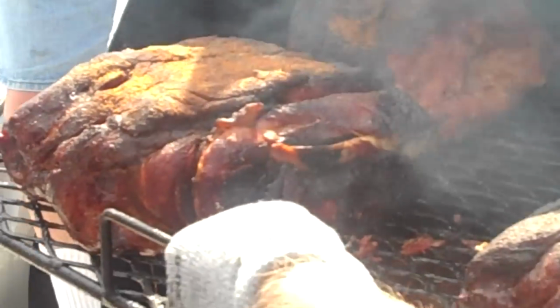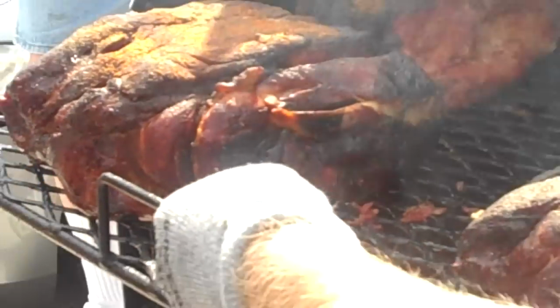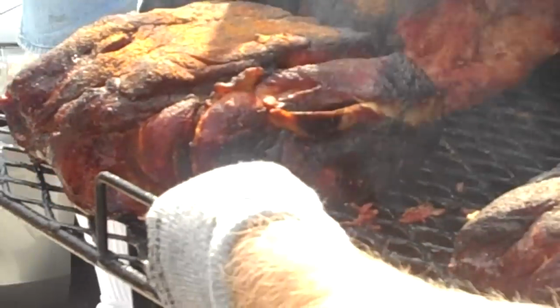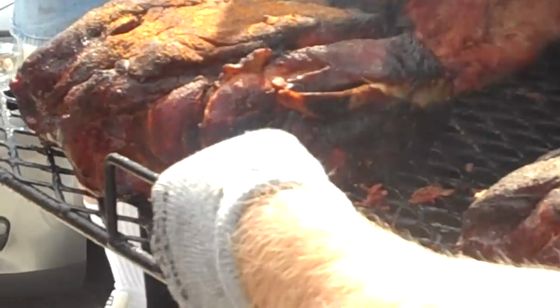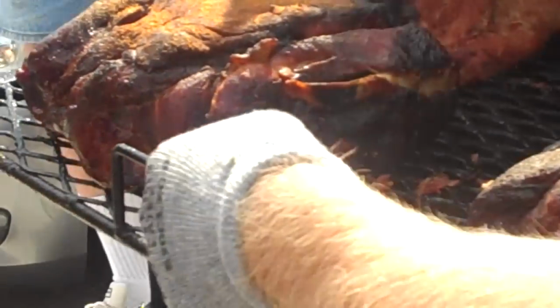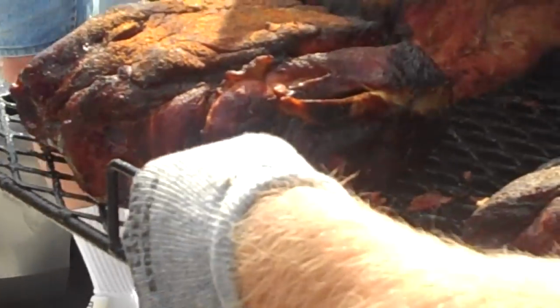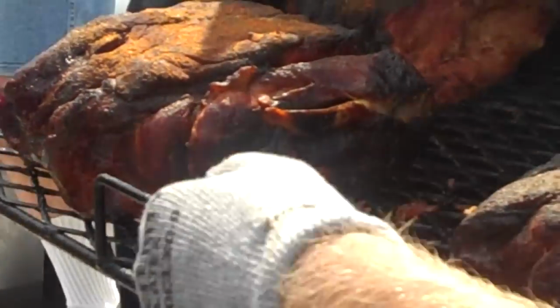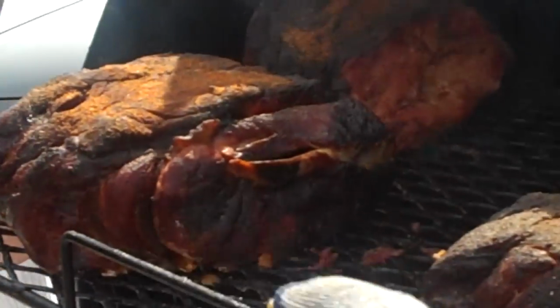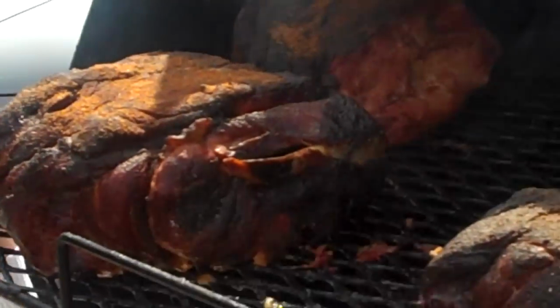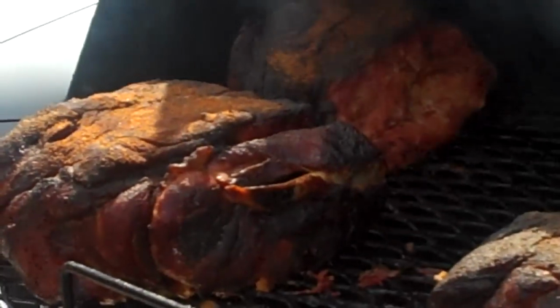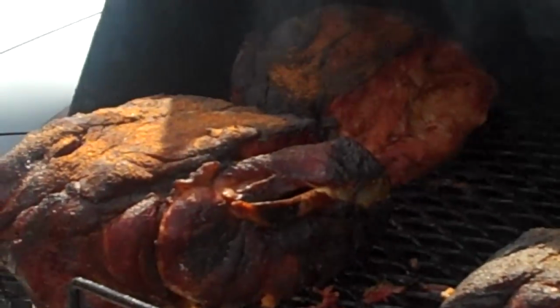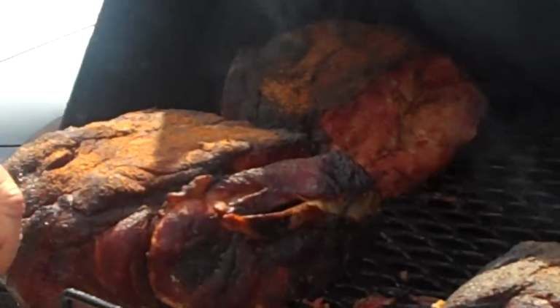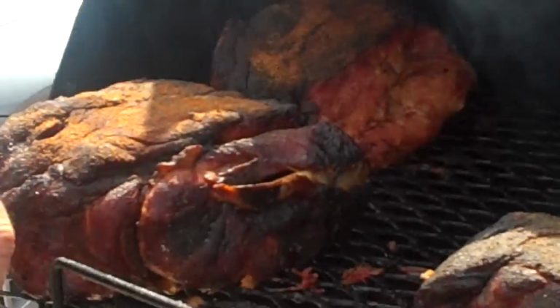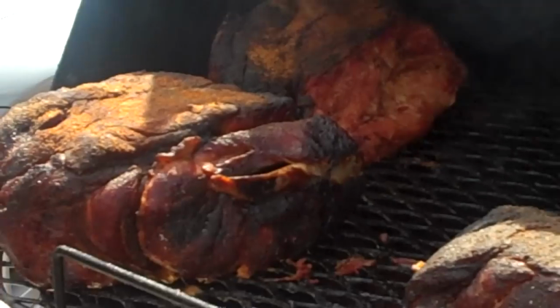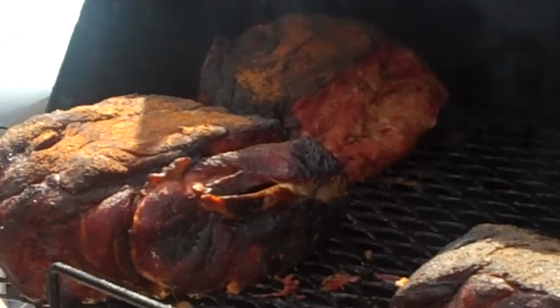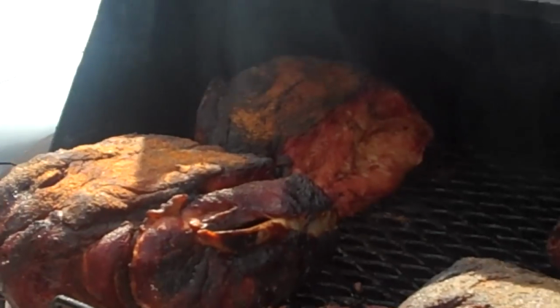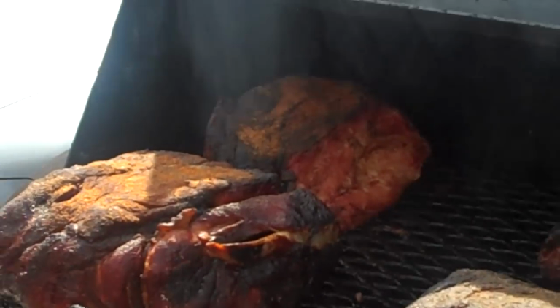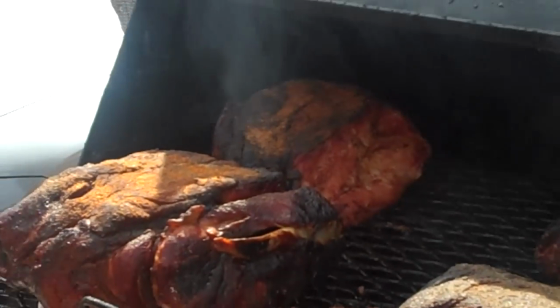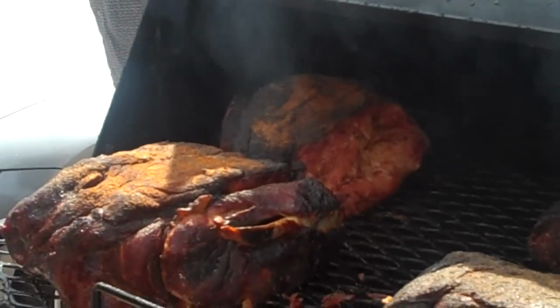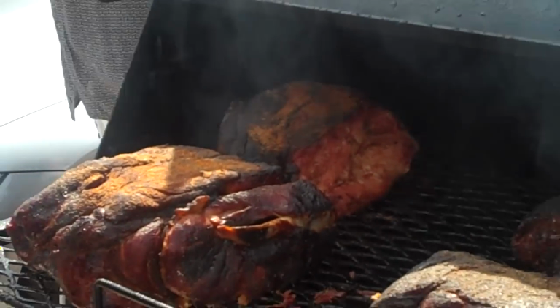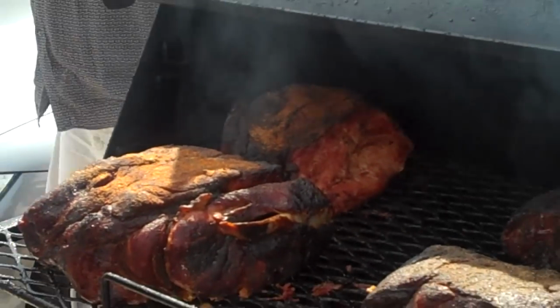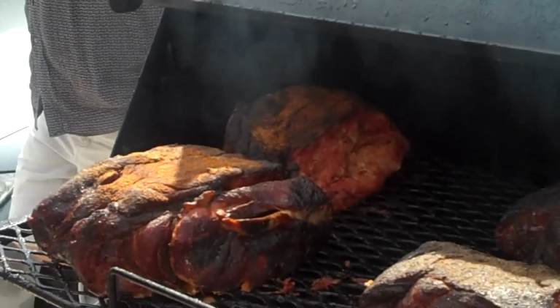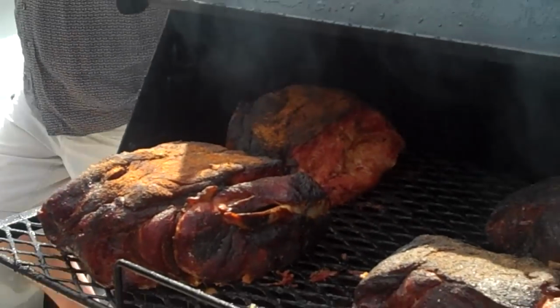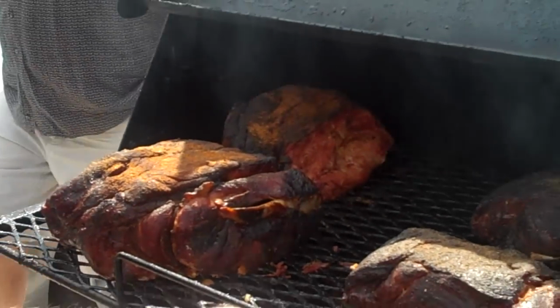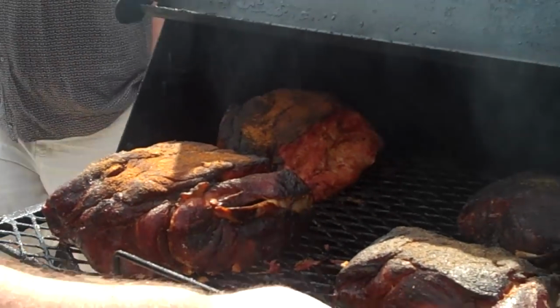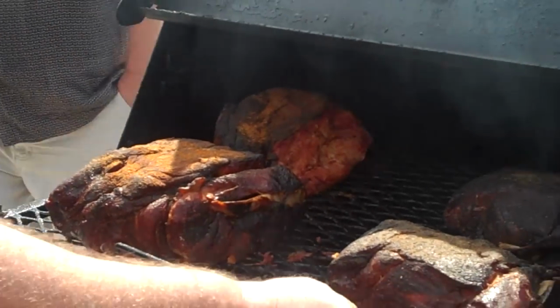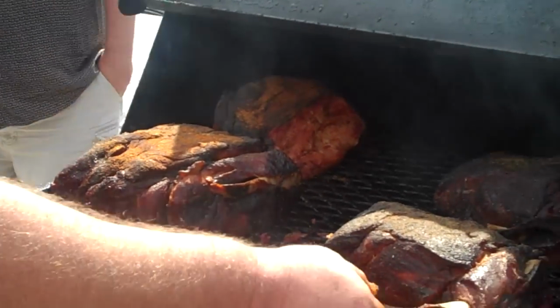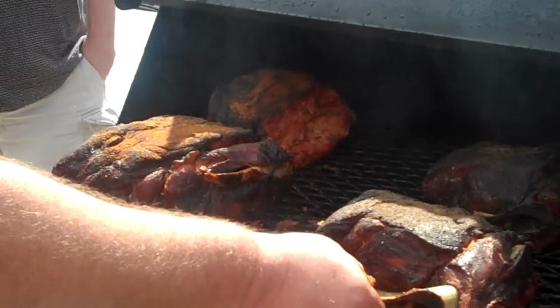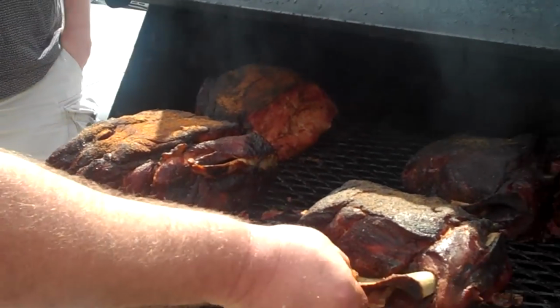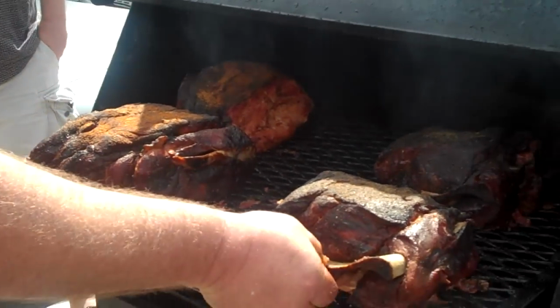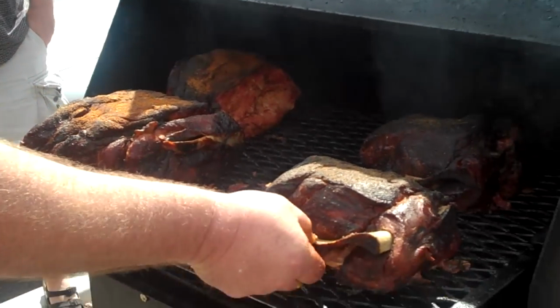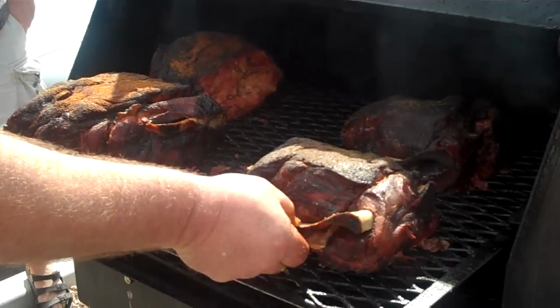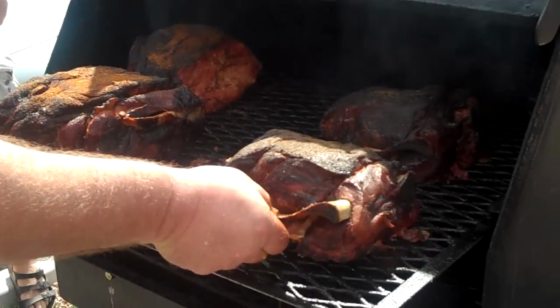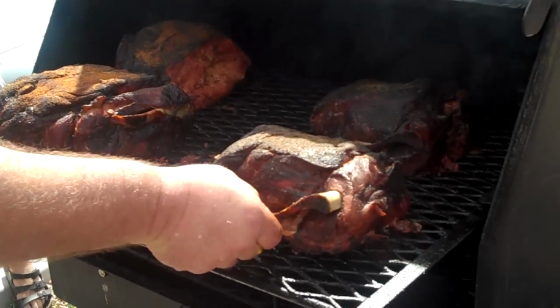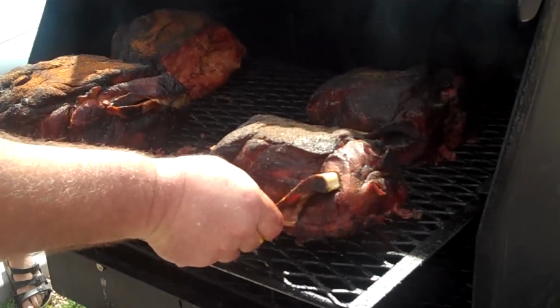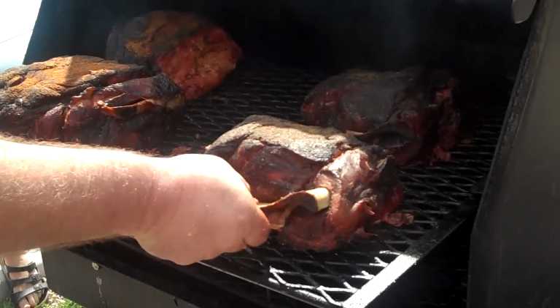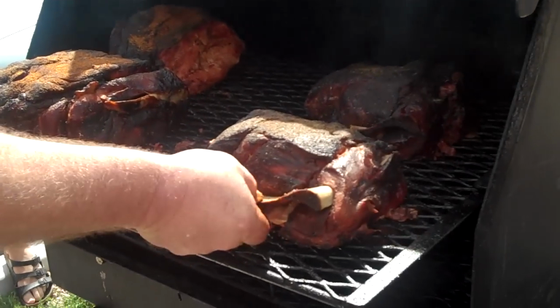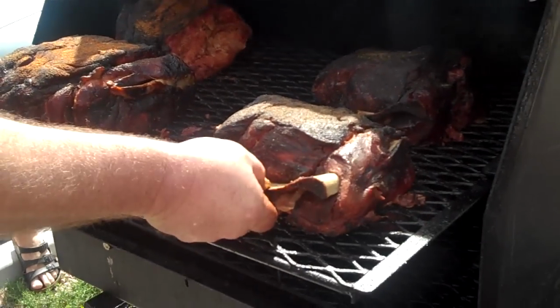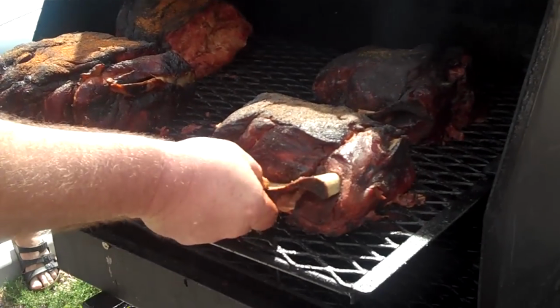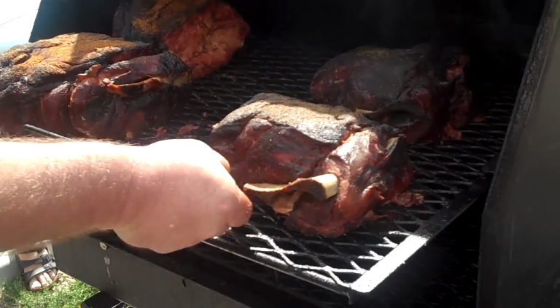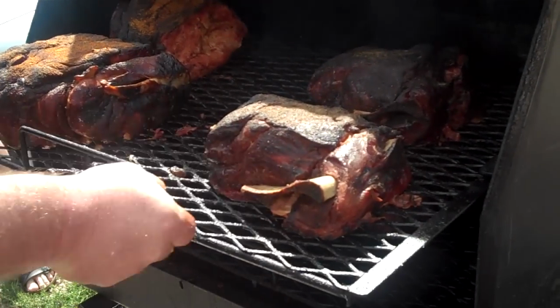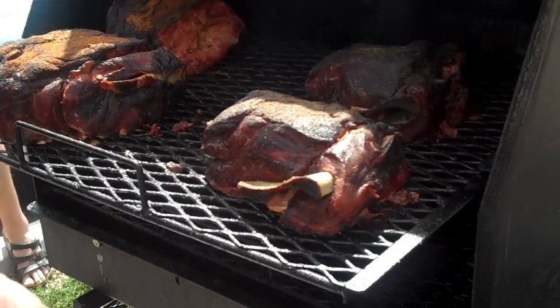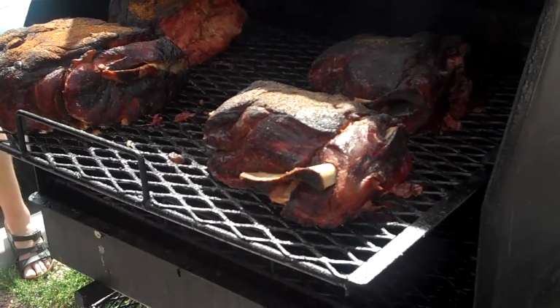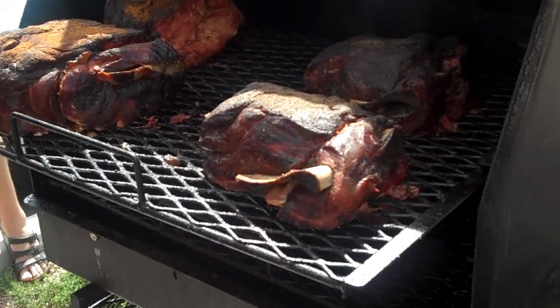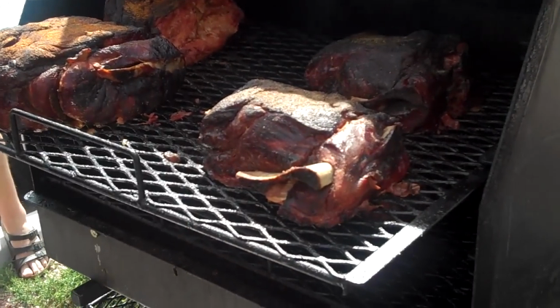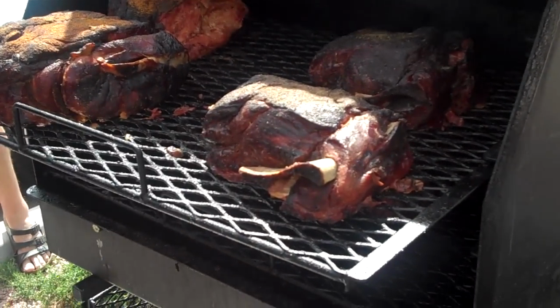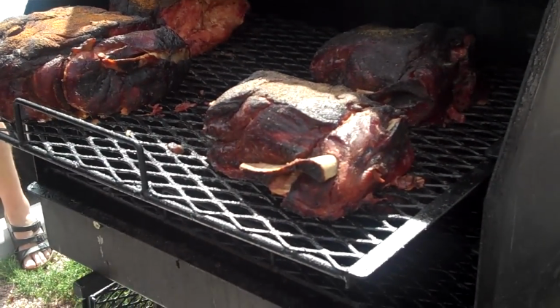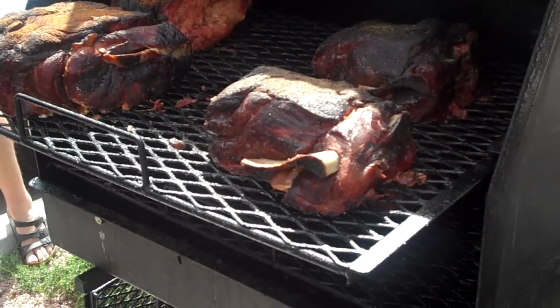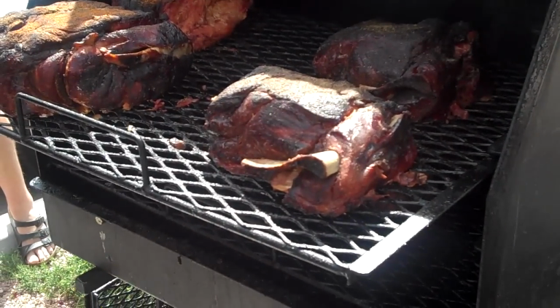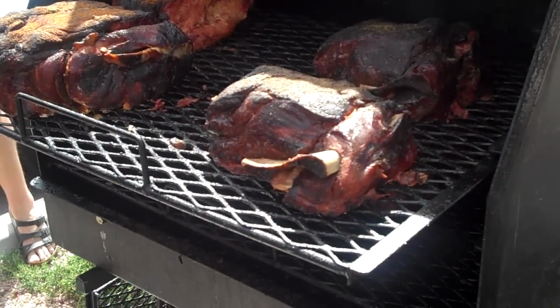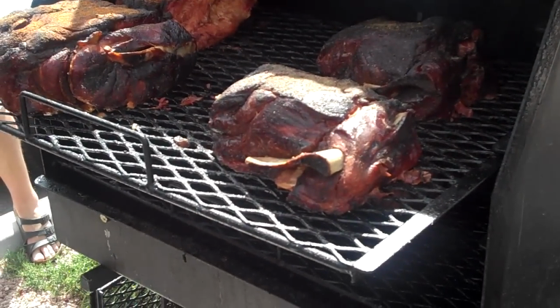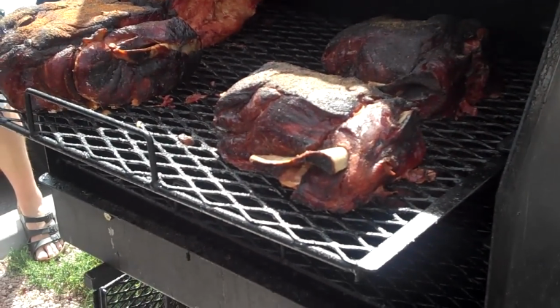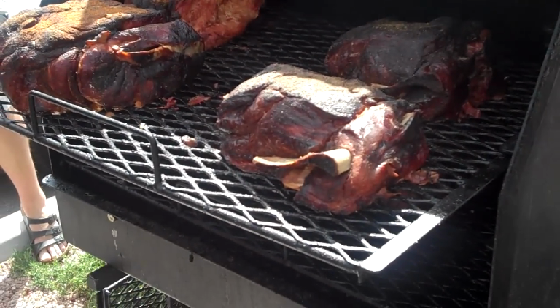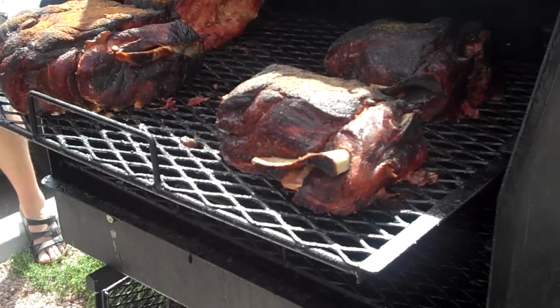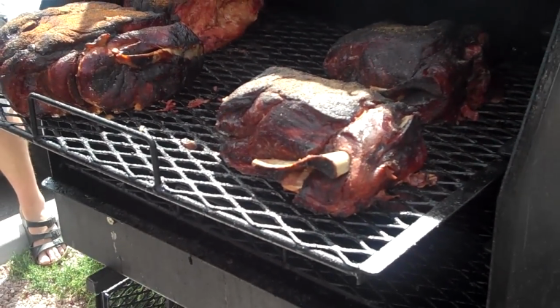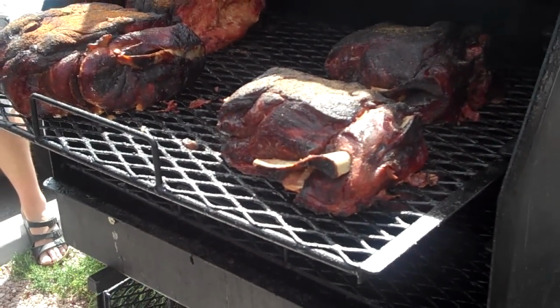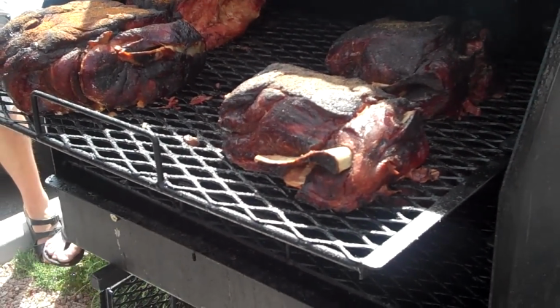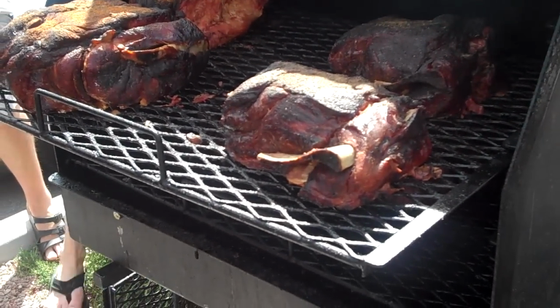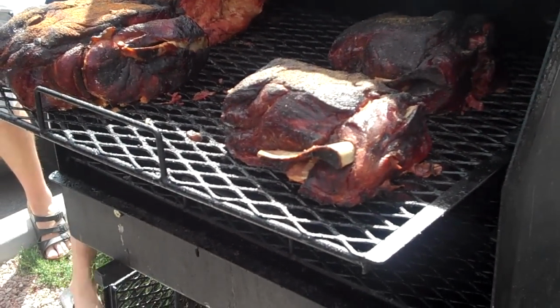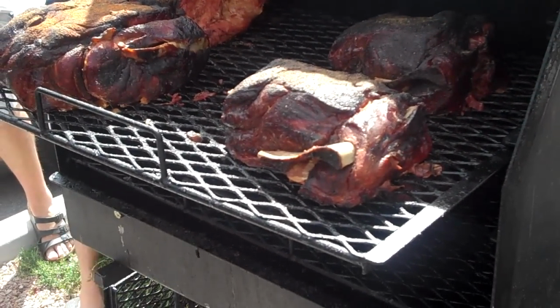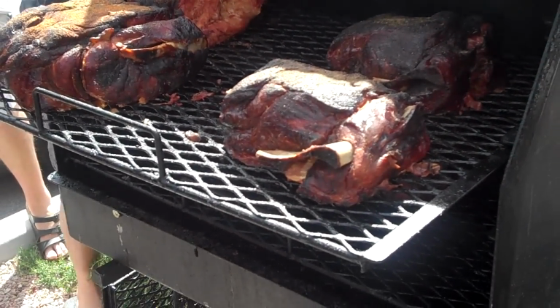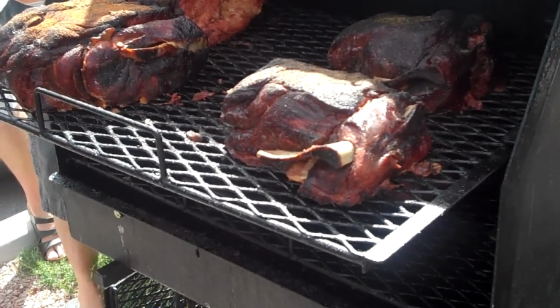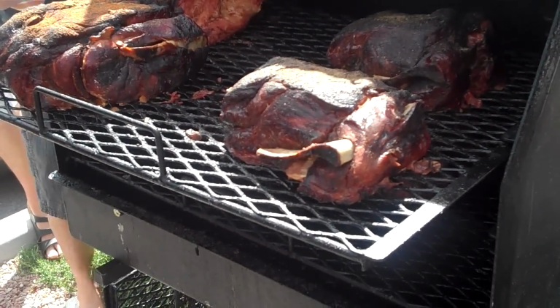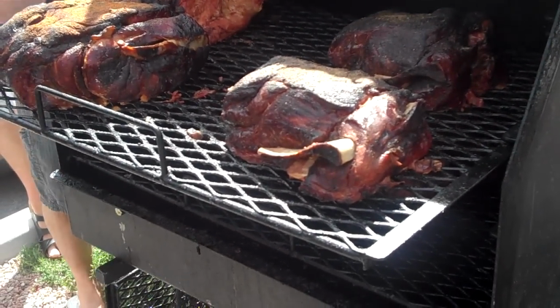Now we can take a look at our pork butts right here. You can see how they've cooked down. You can see how that bone's starting to loosen up. That's what we're looking for.